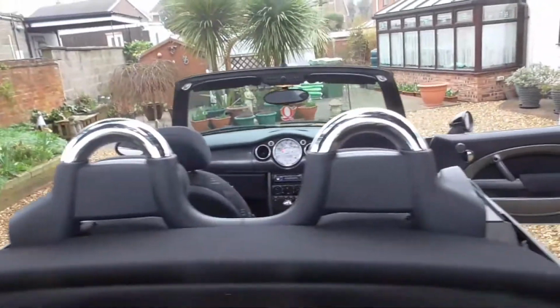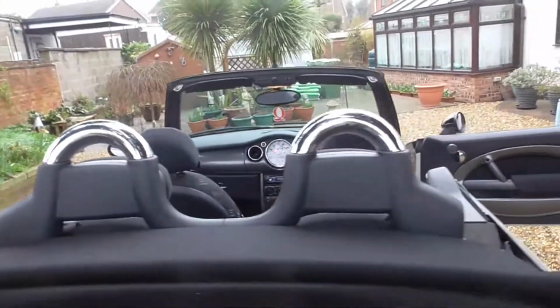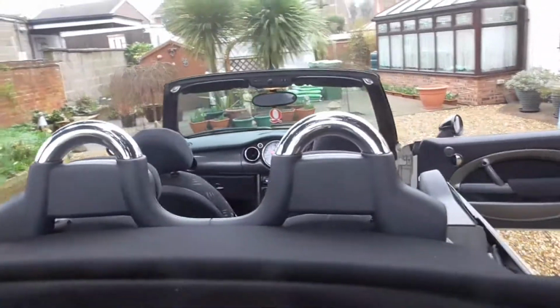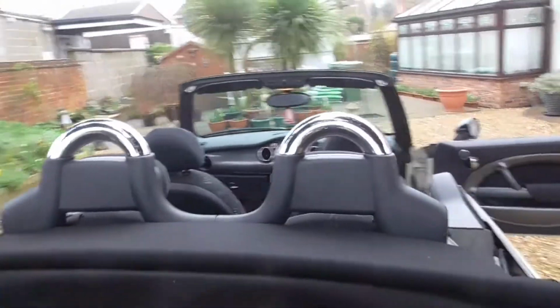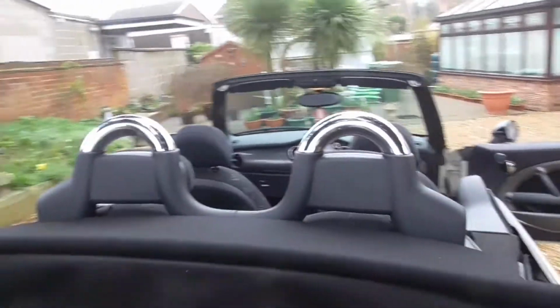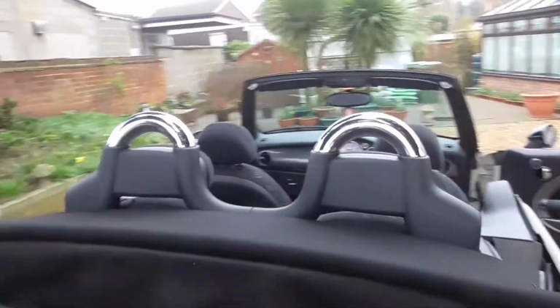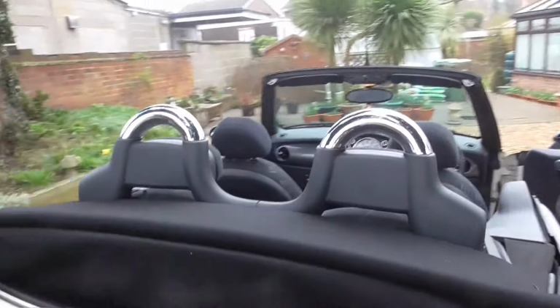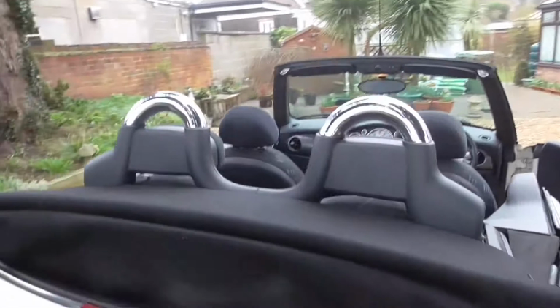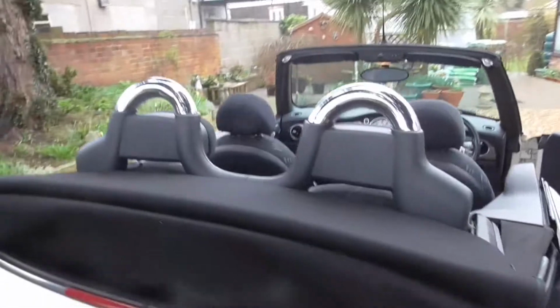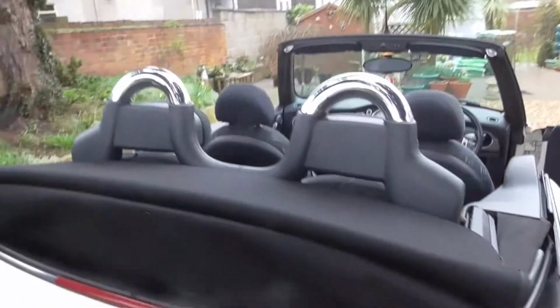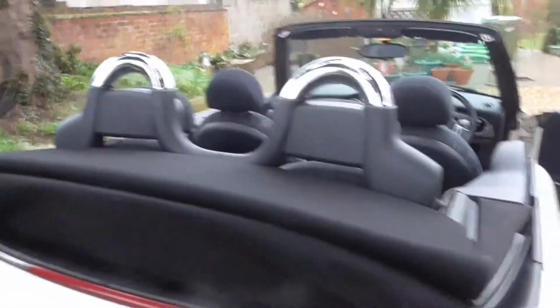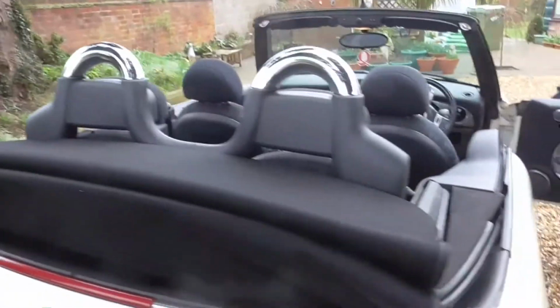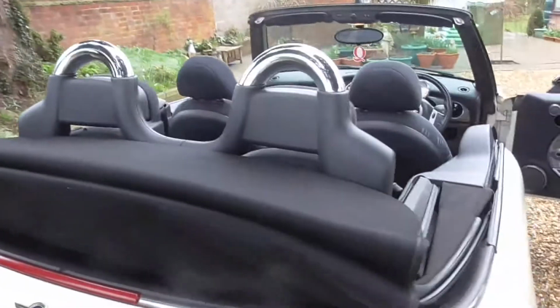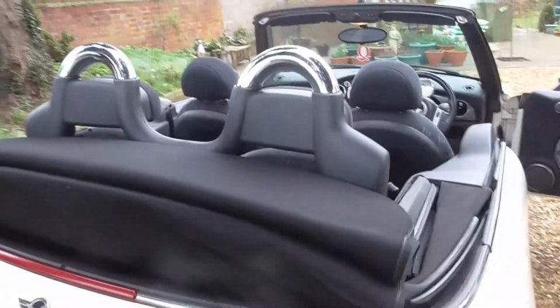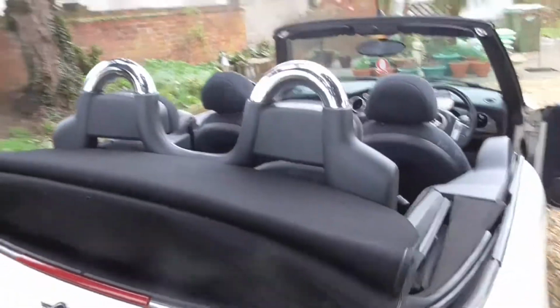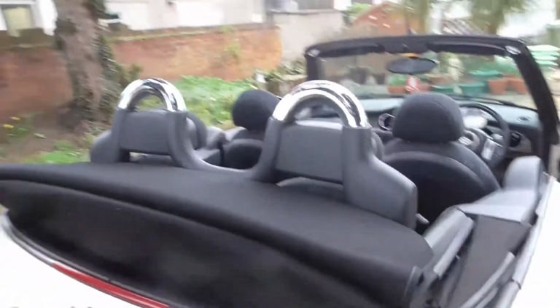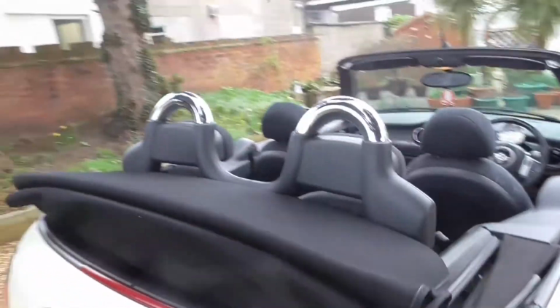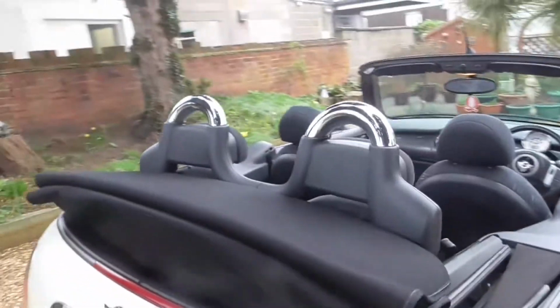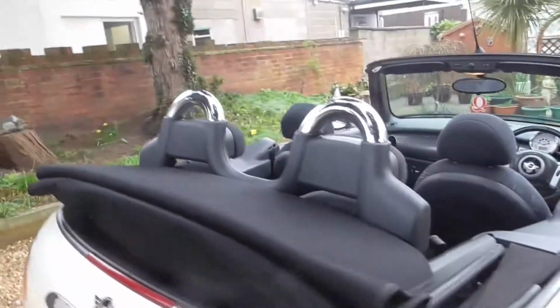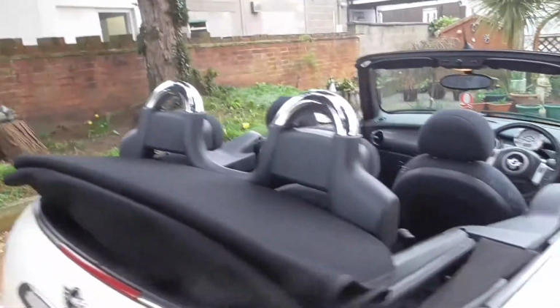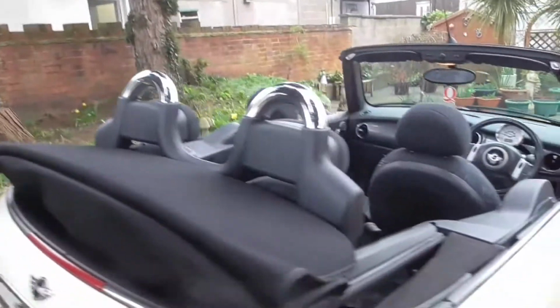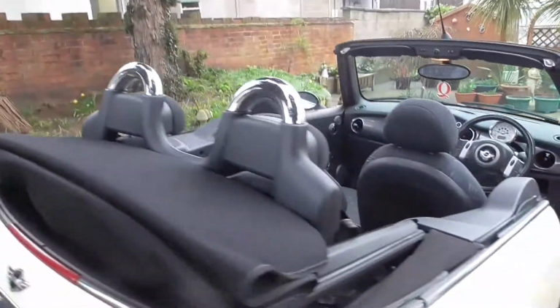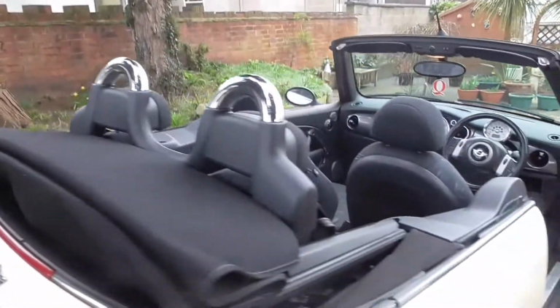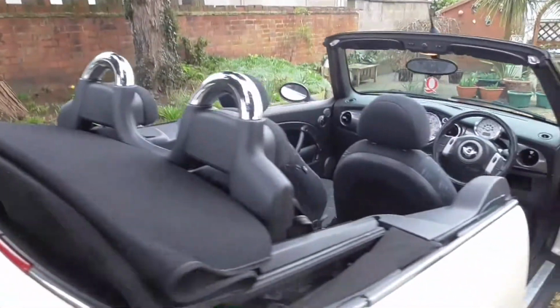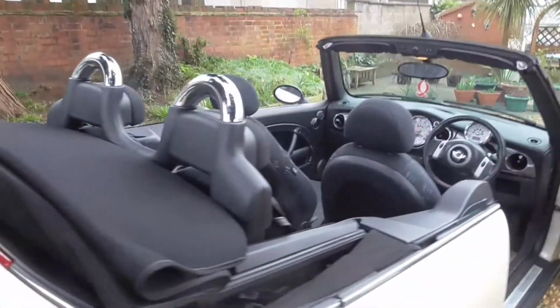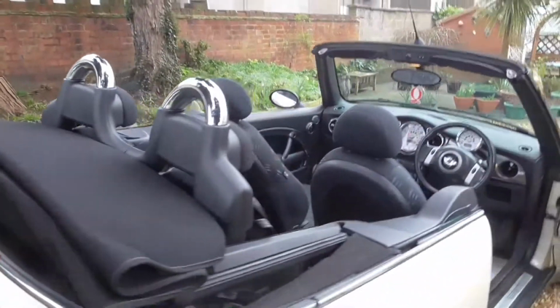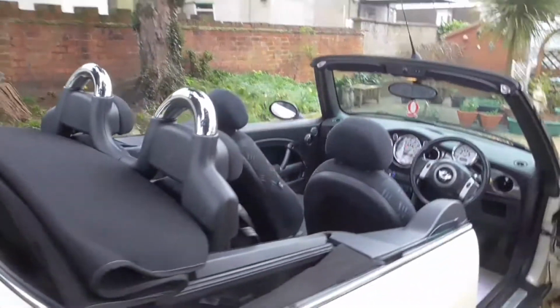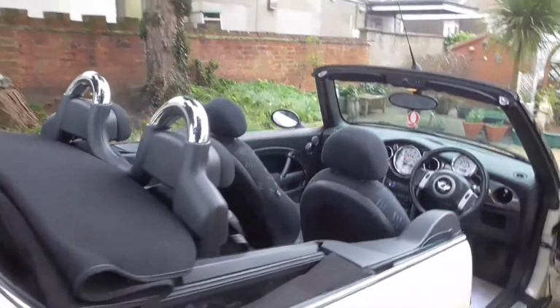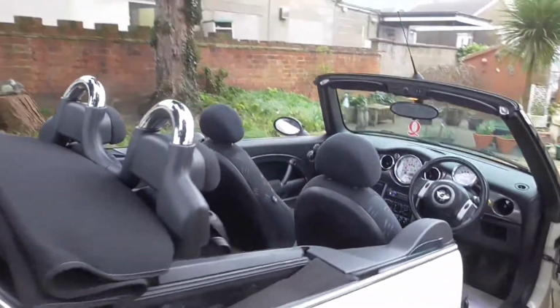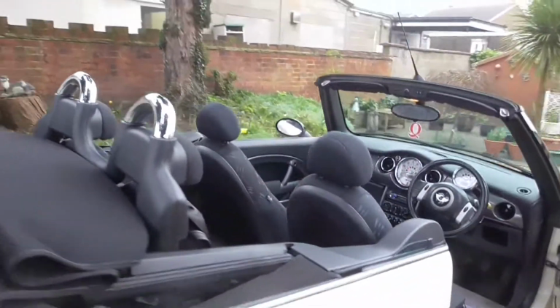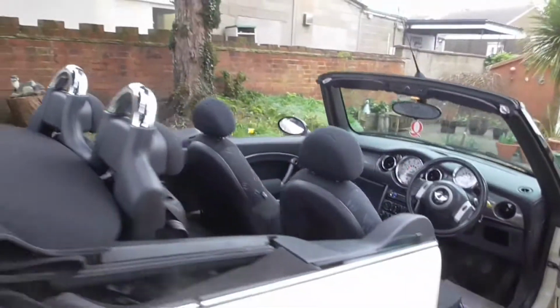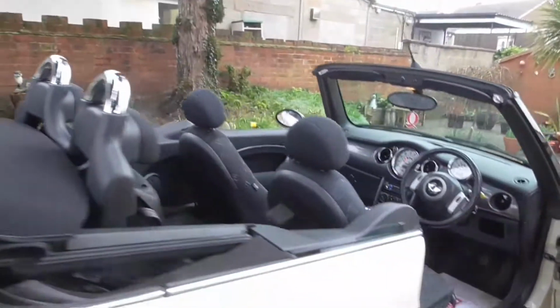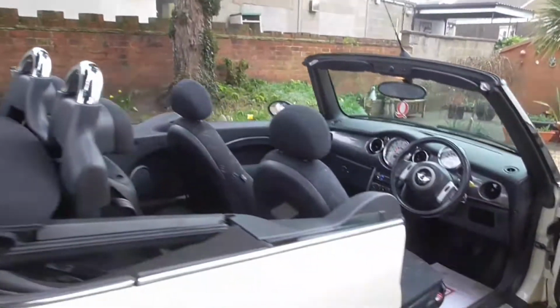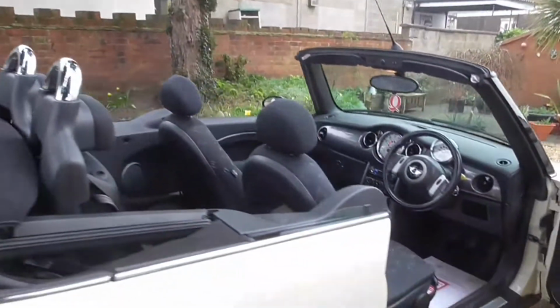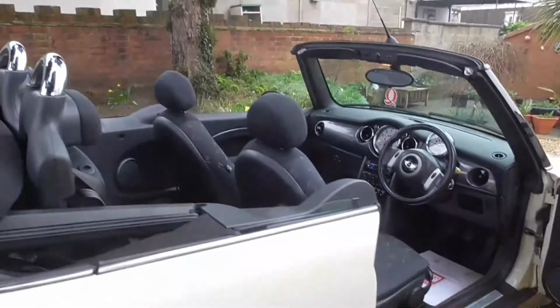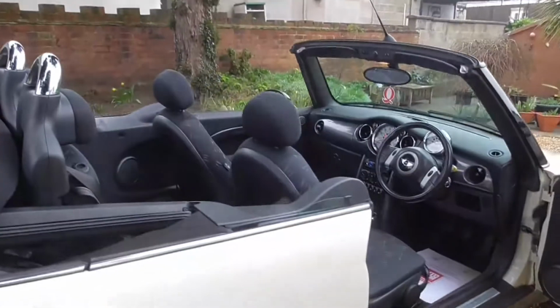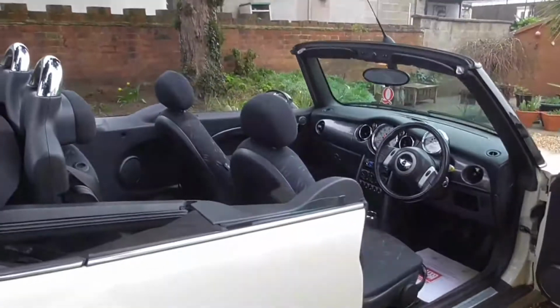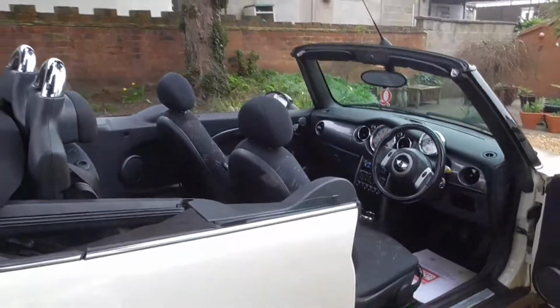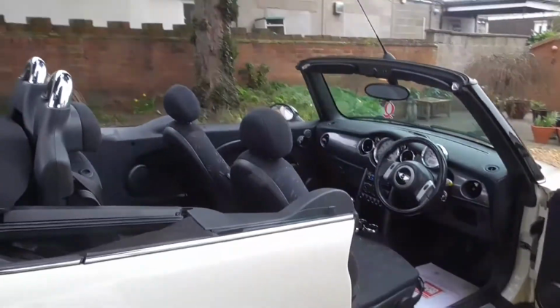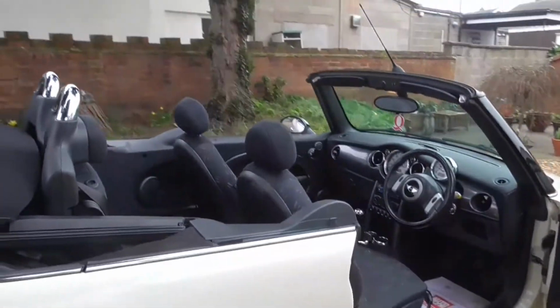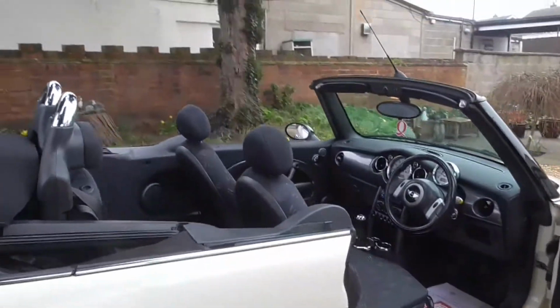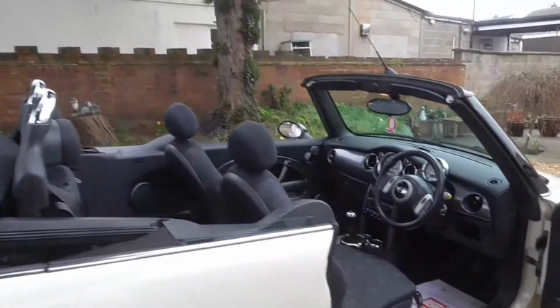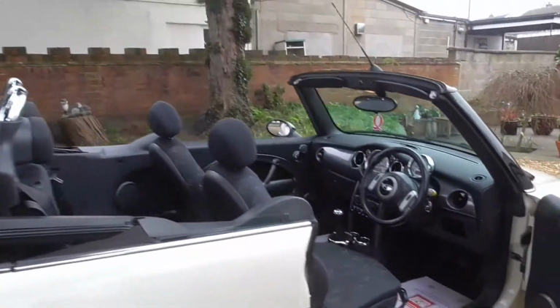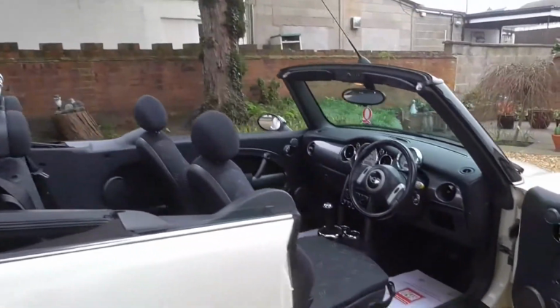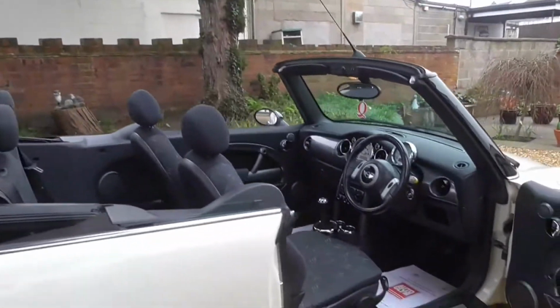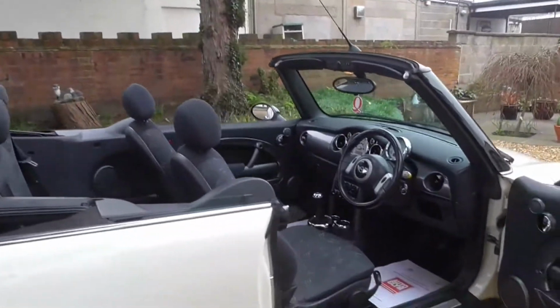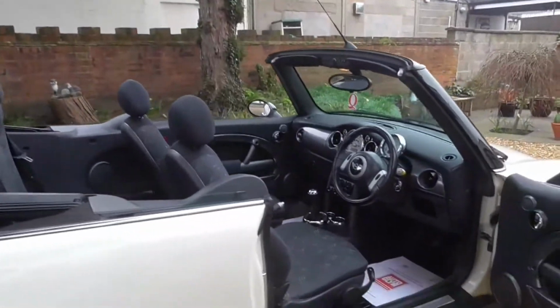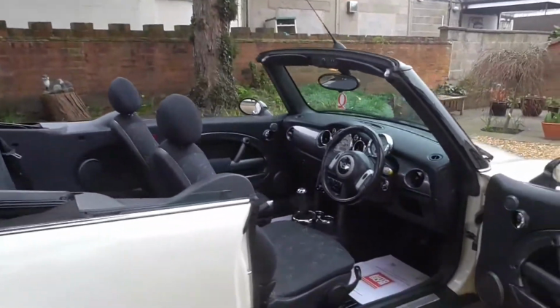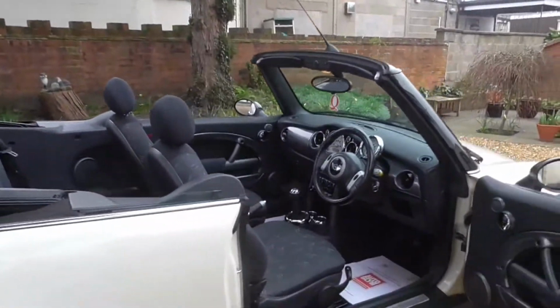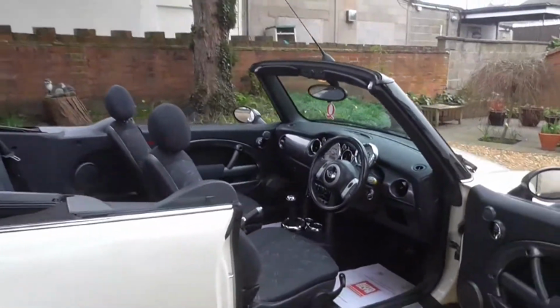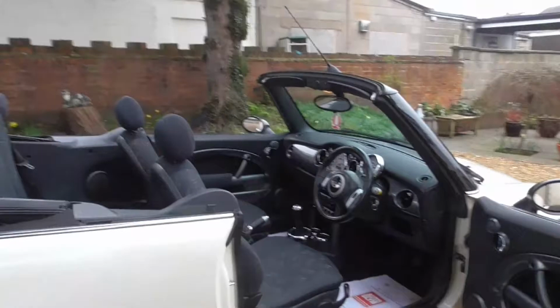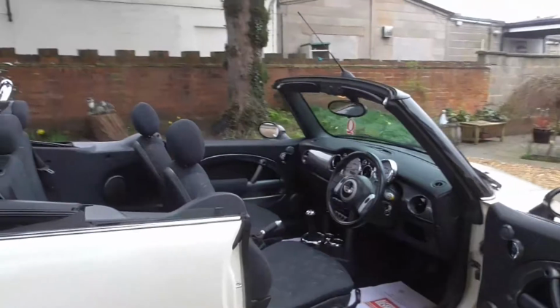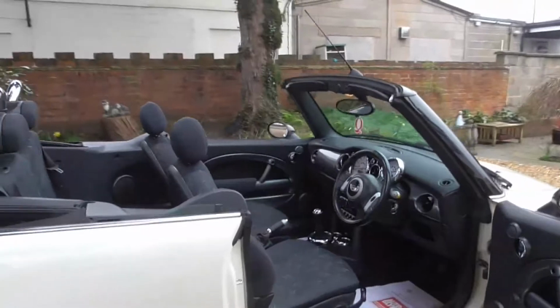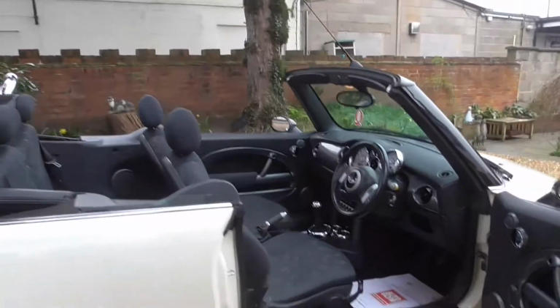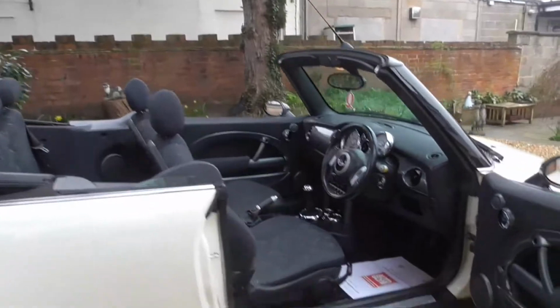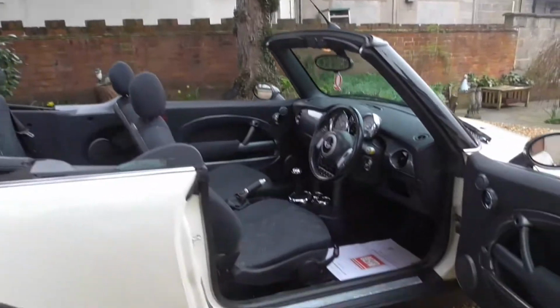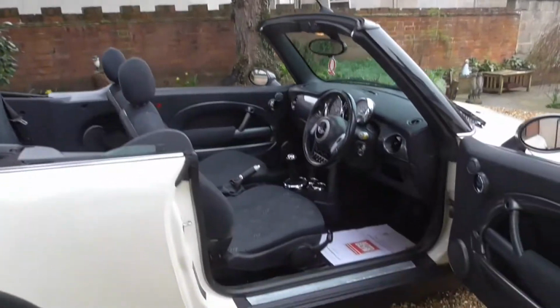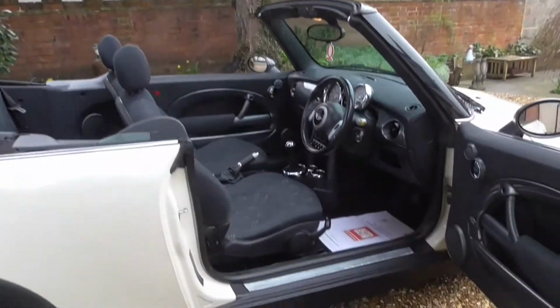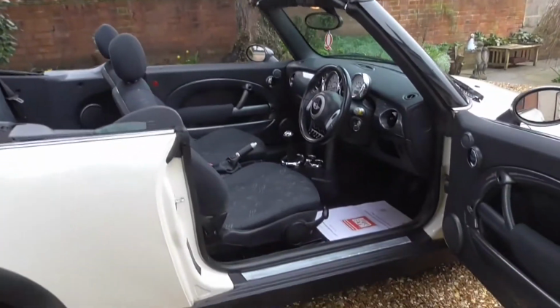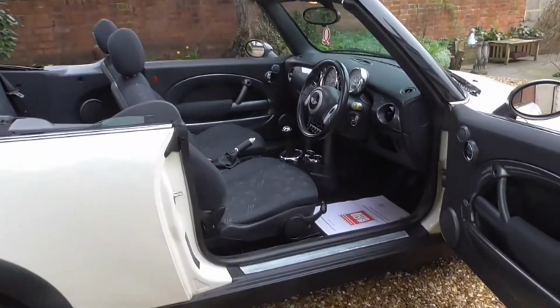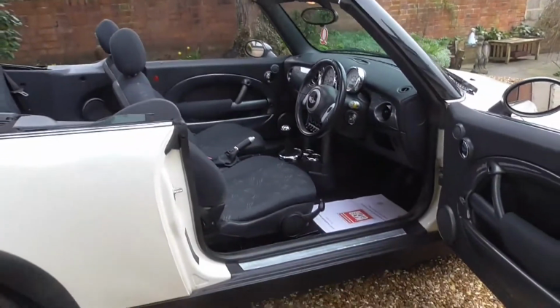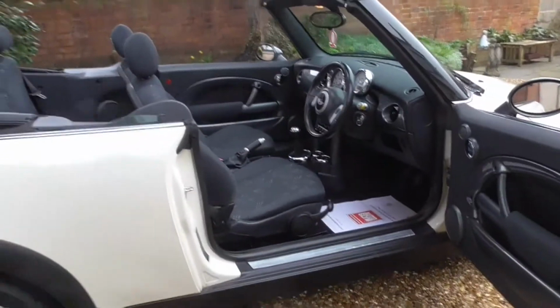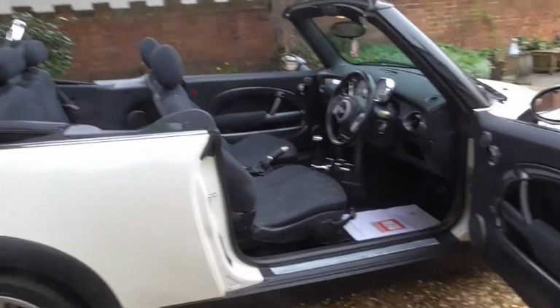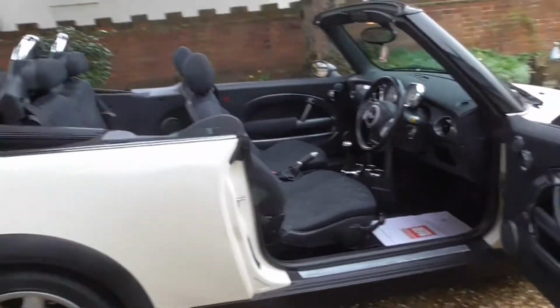Tinted Glass, New Alloy Wheels, 4 brand new Run Flat Tyres. £3,250 — thanks for looking.